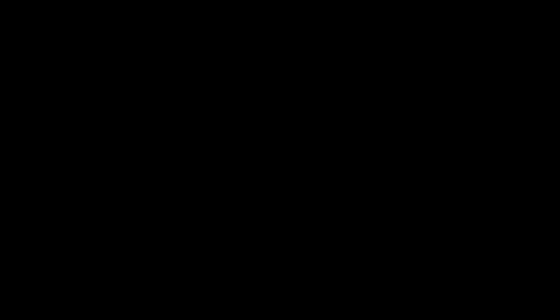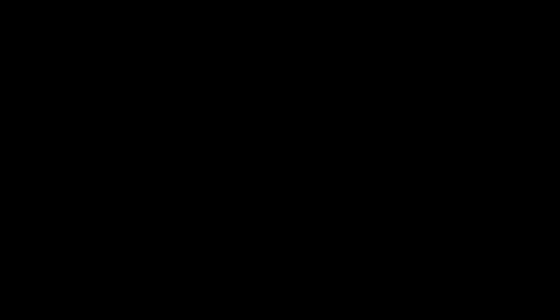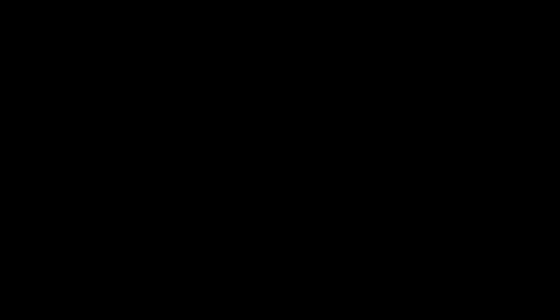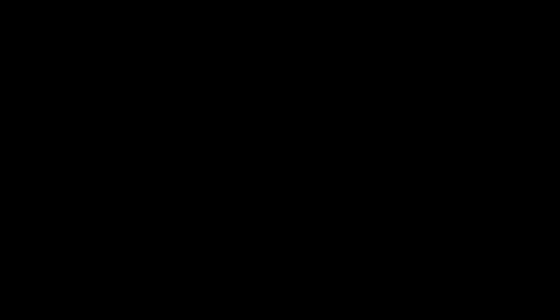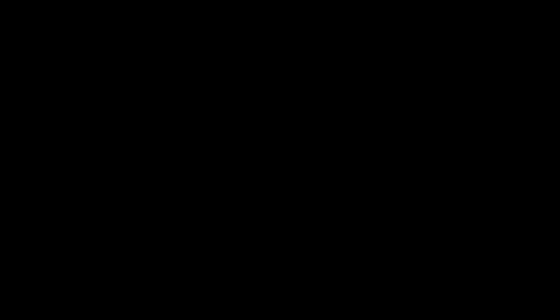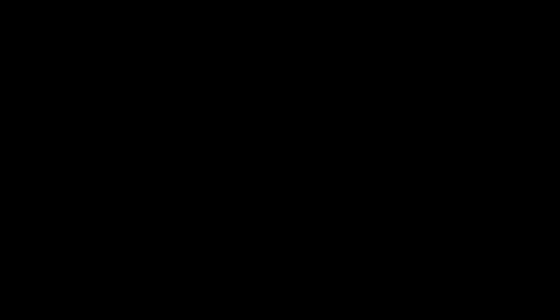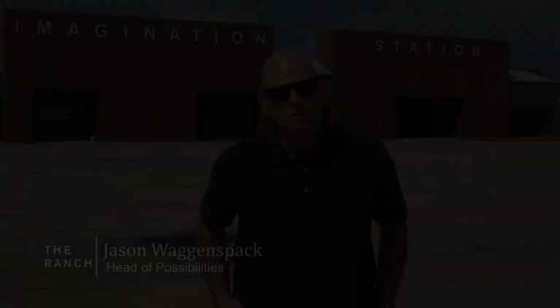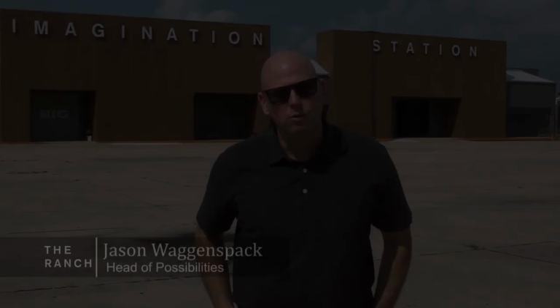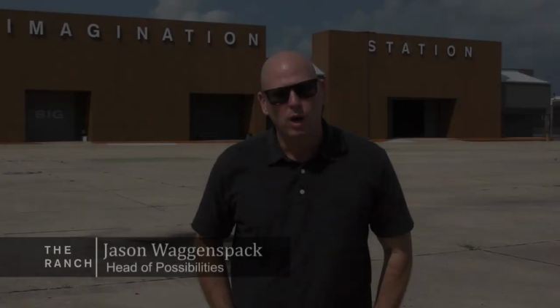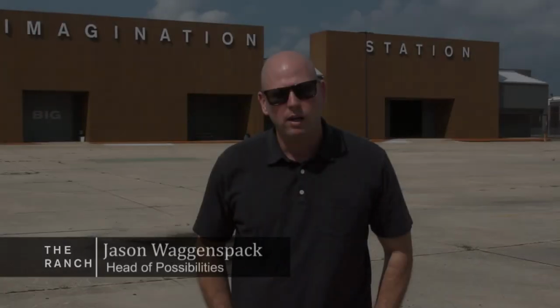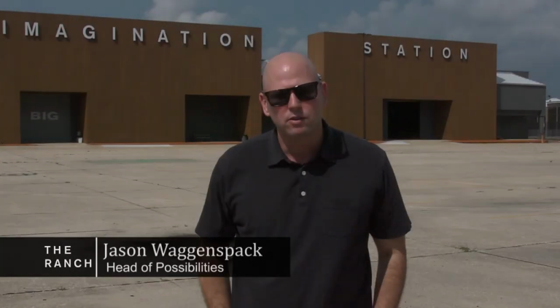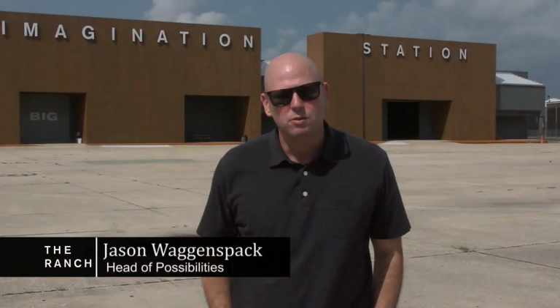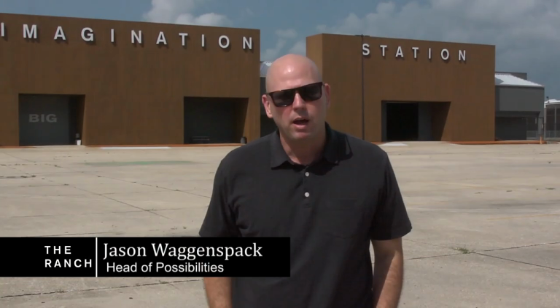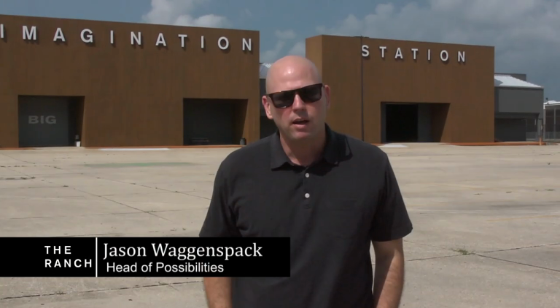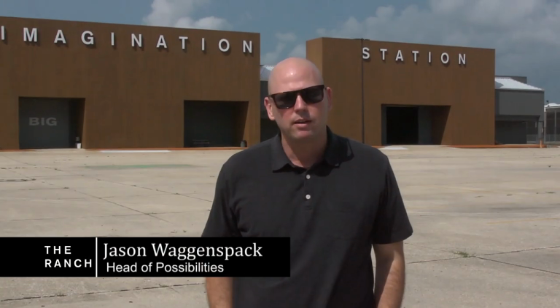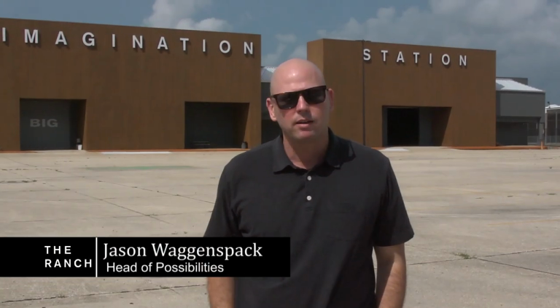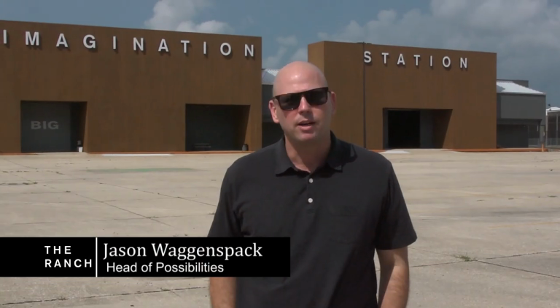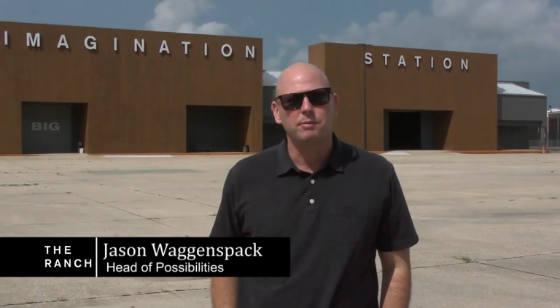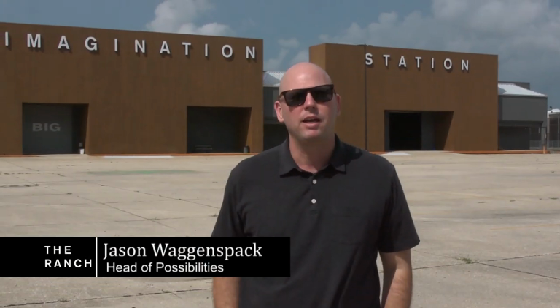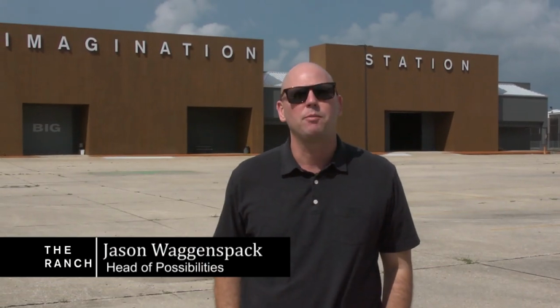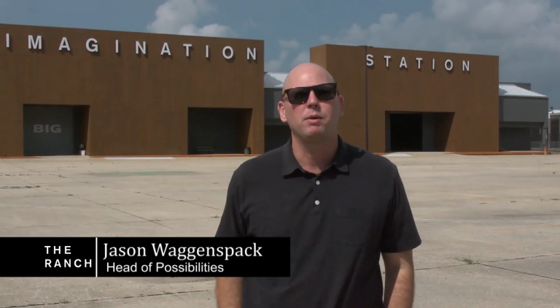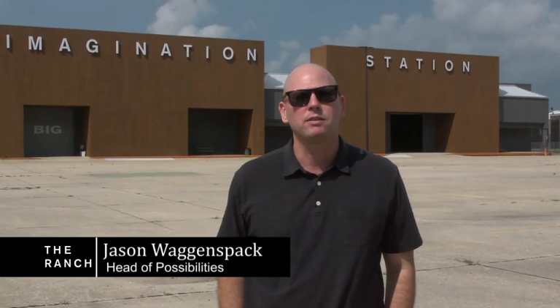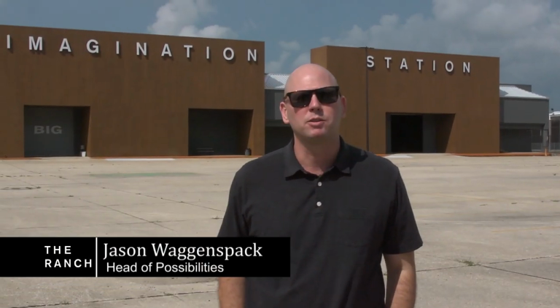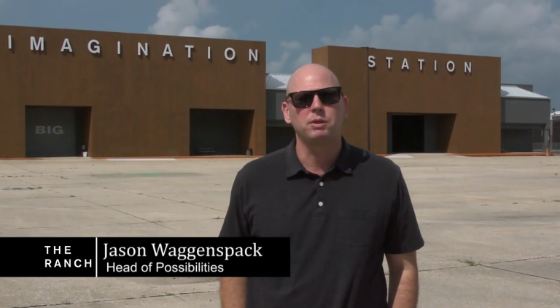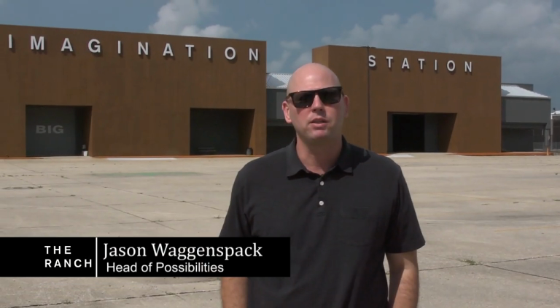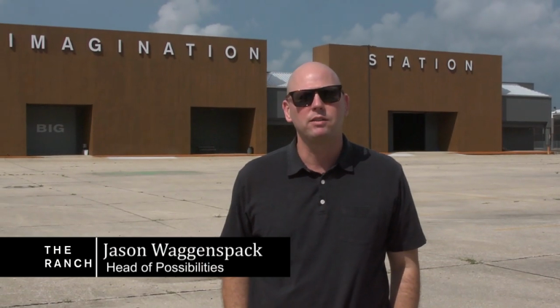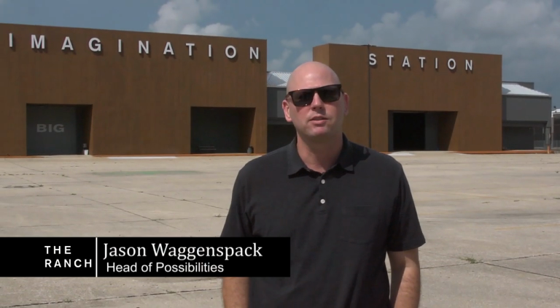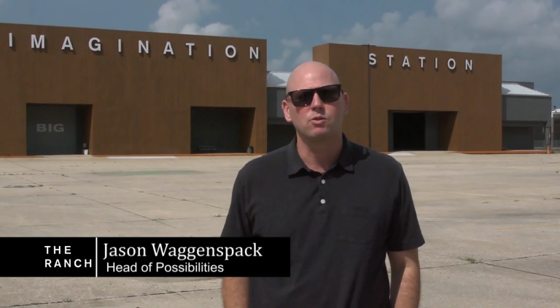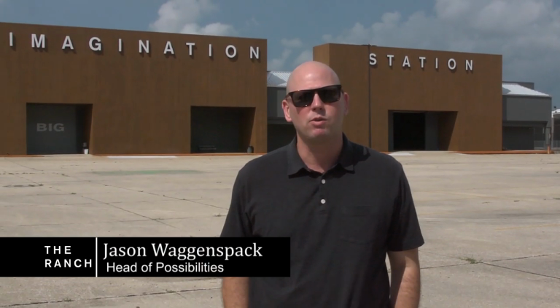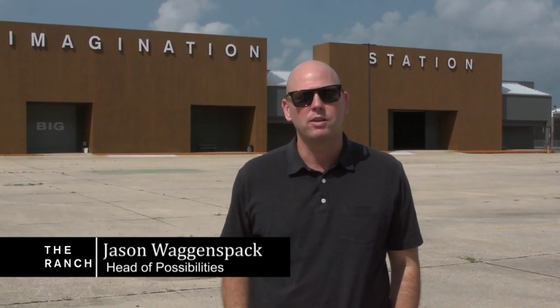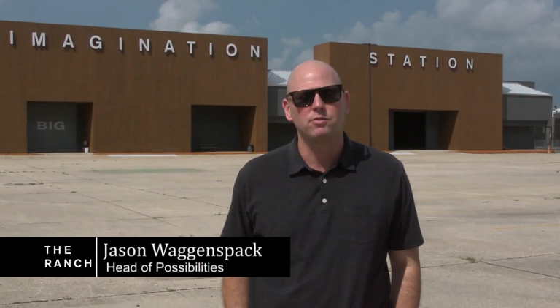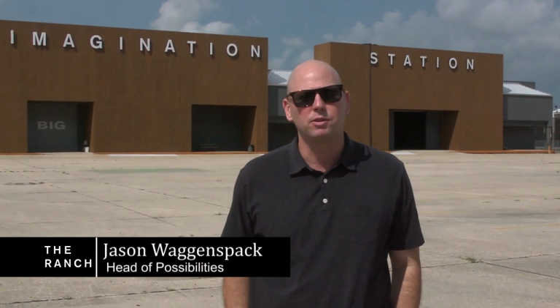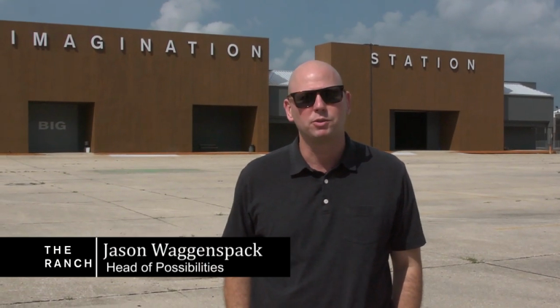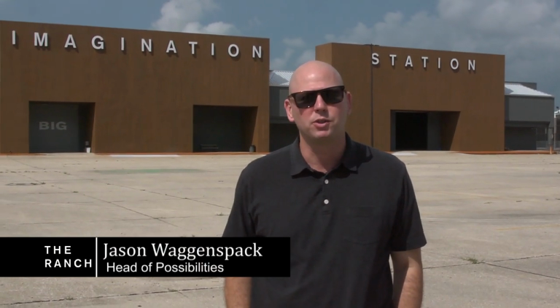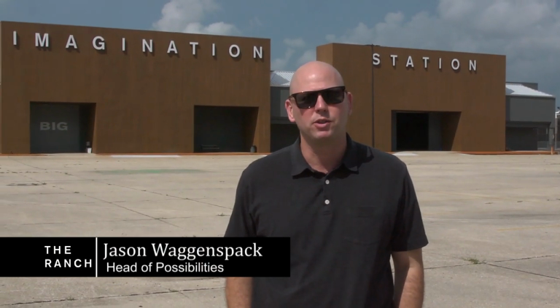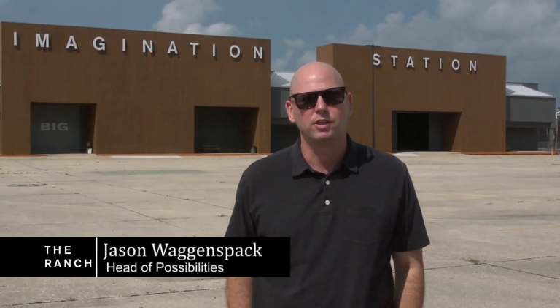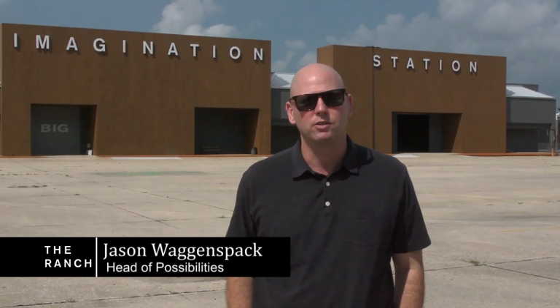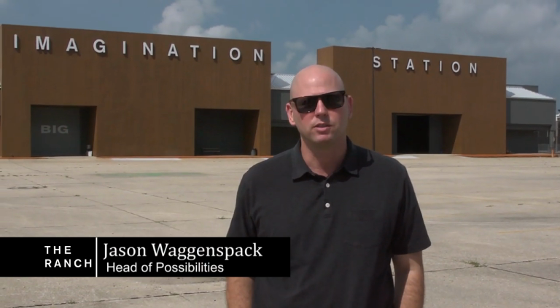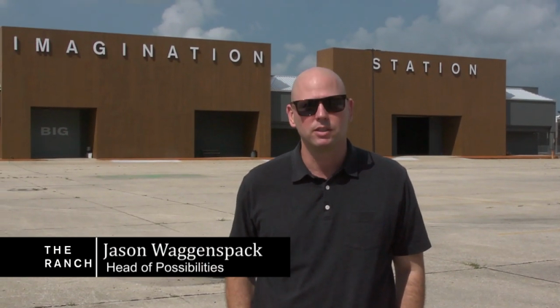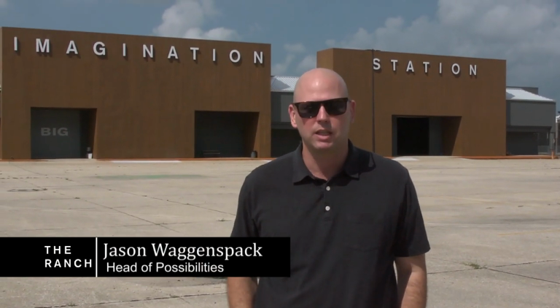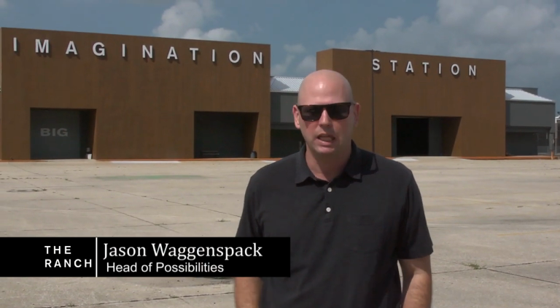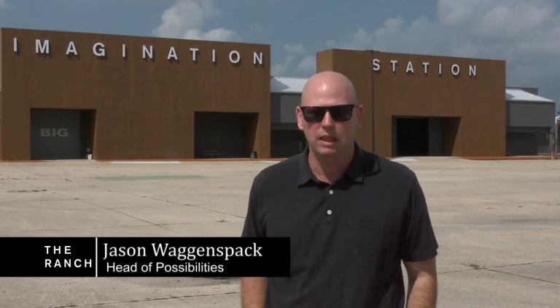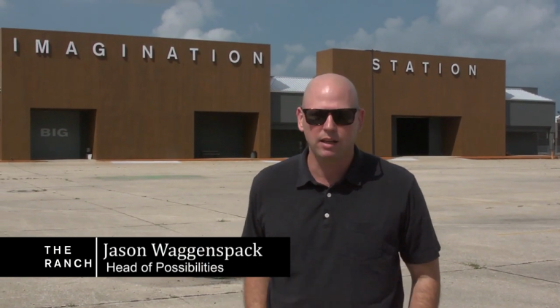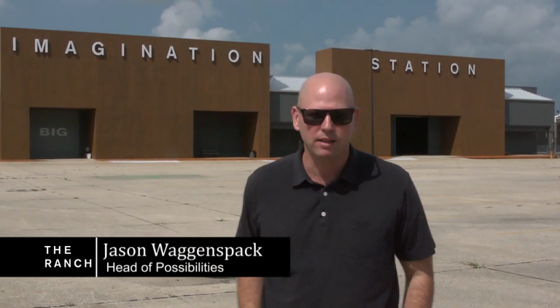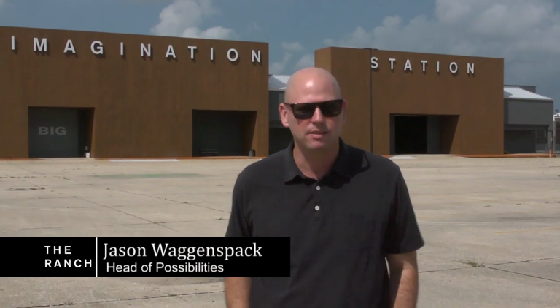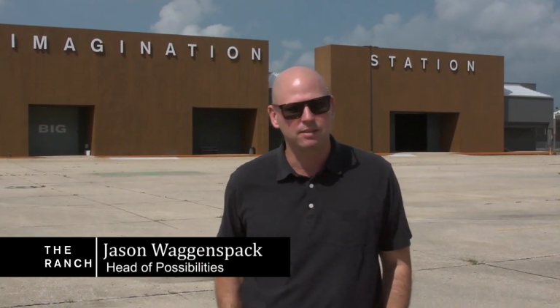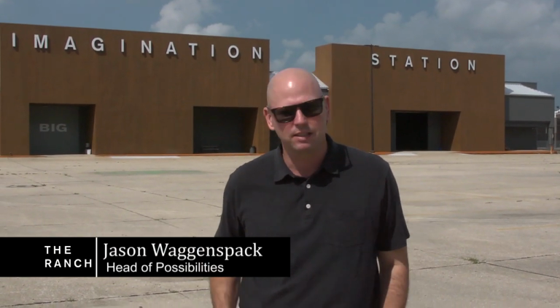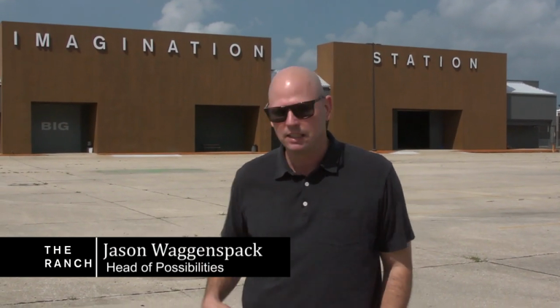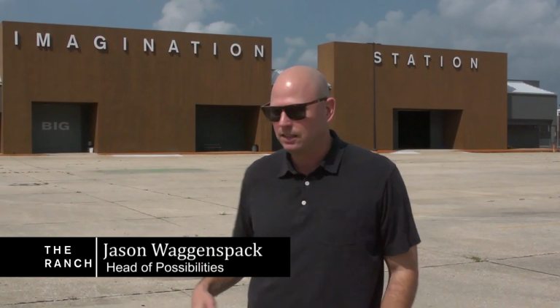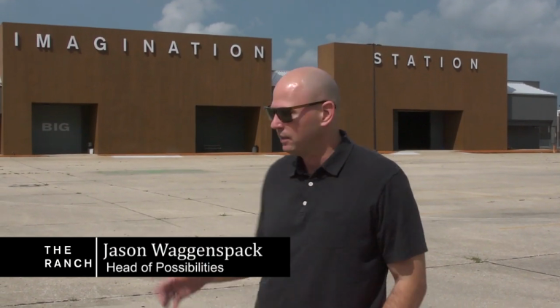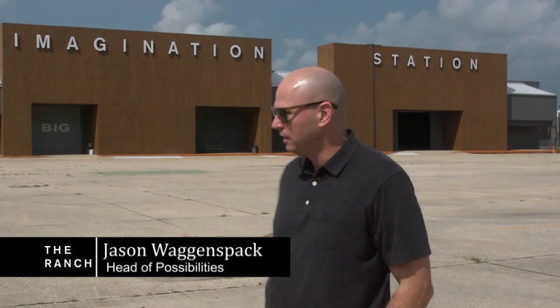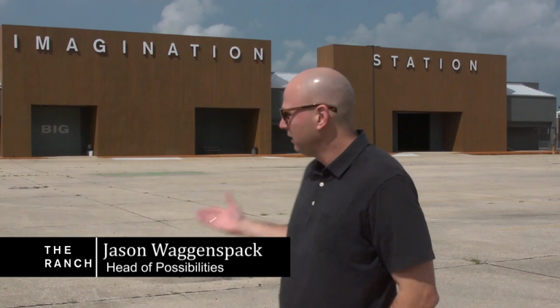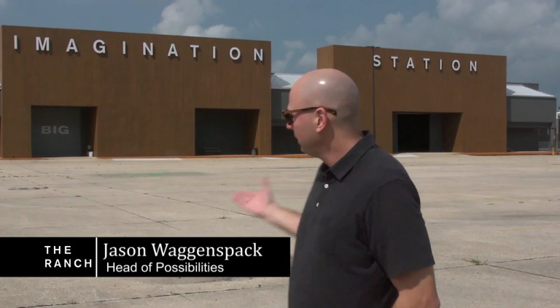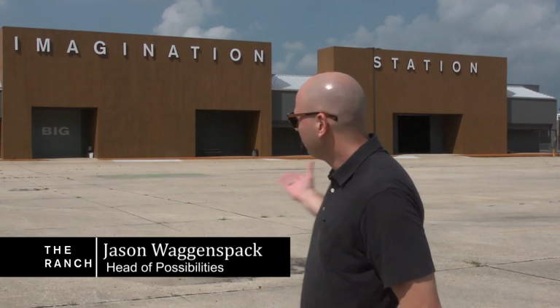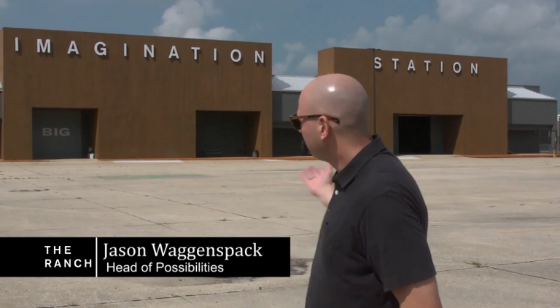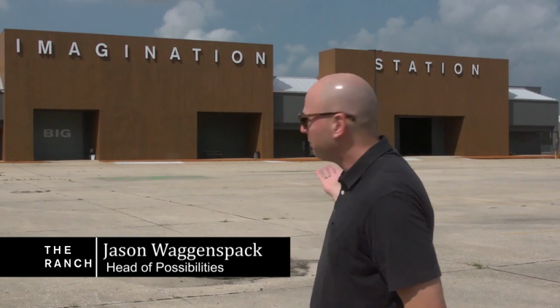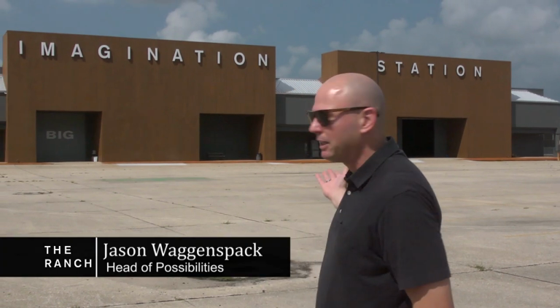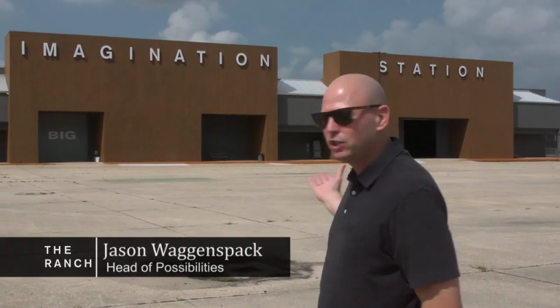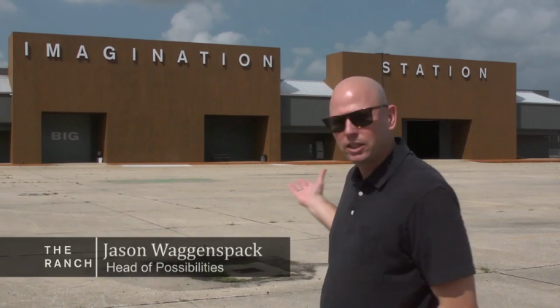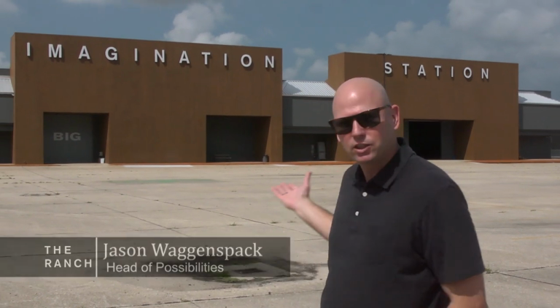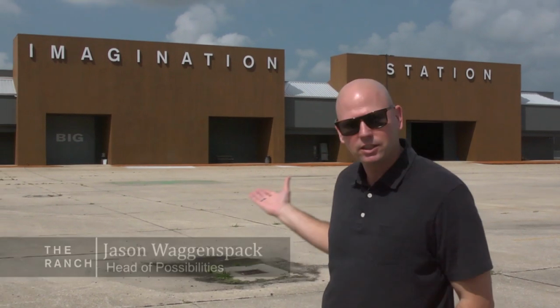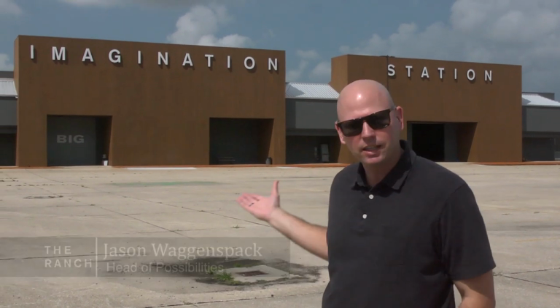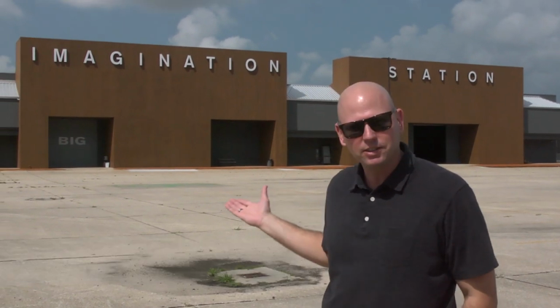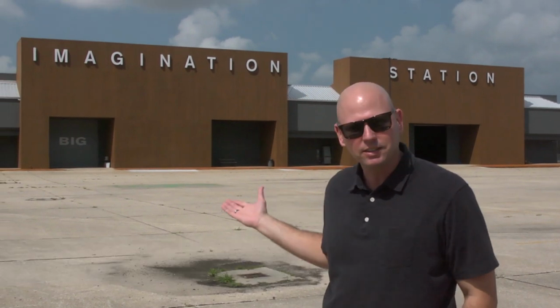Hi, I'm Jason Wagenspak. I'm the Head of Possibilities at the Ranch Film Studios, and this is the Imagination Station.